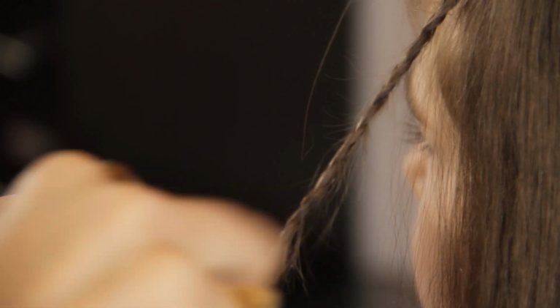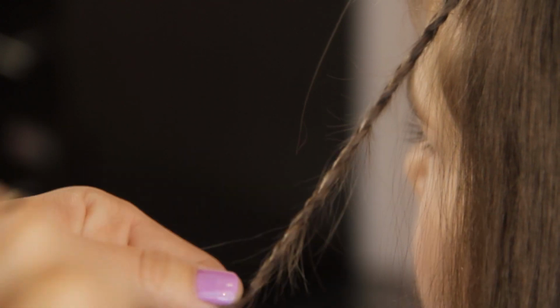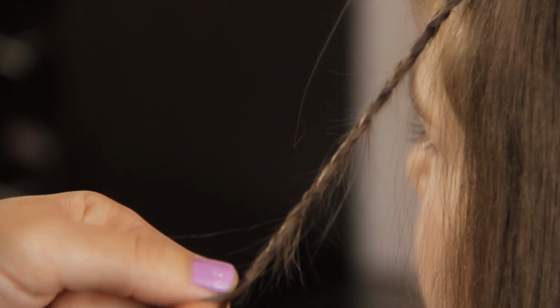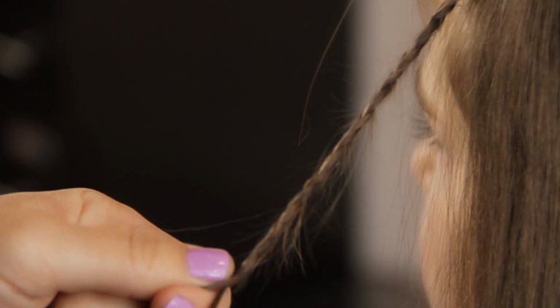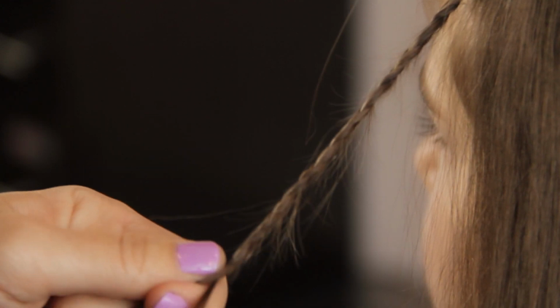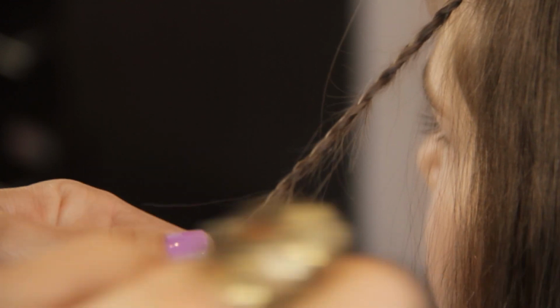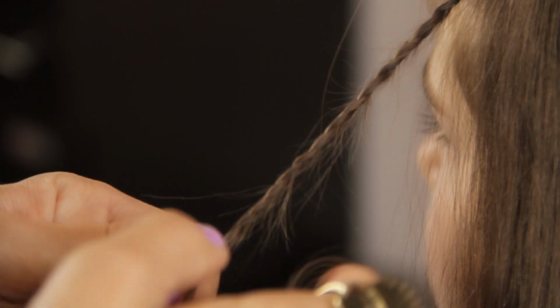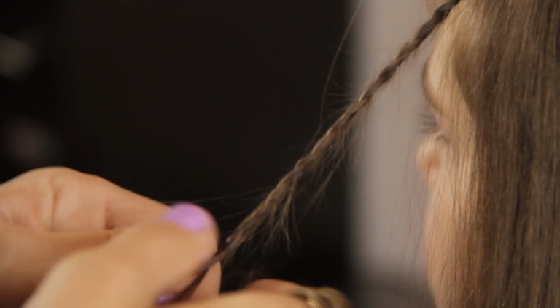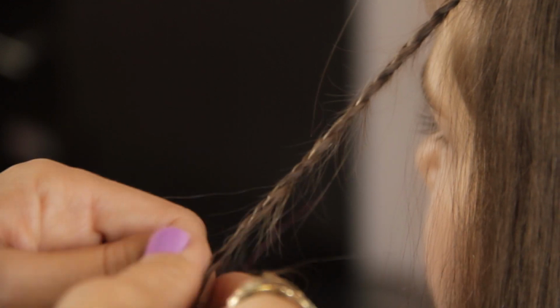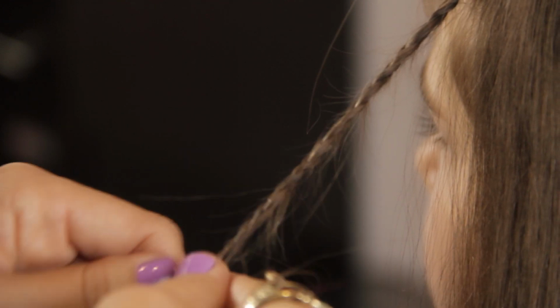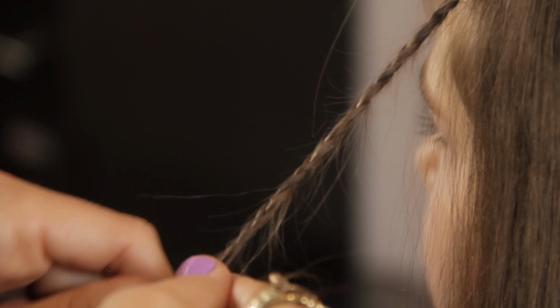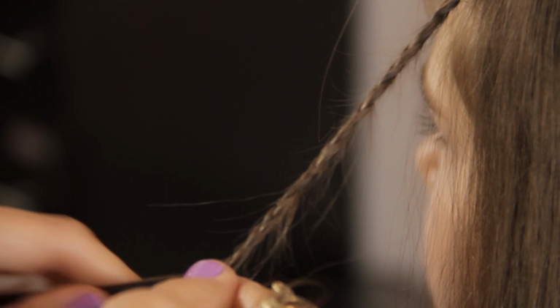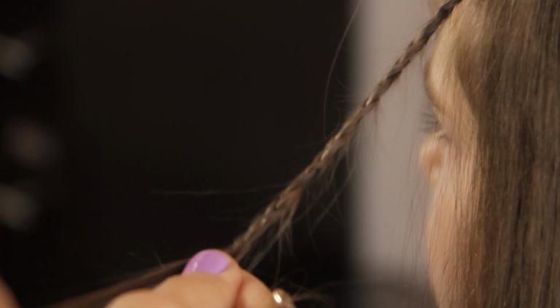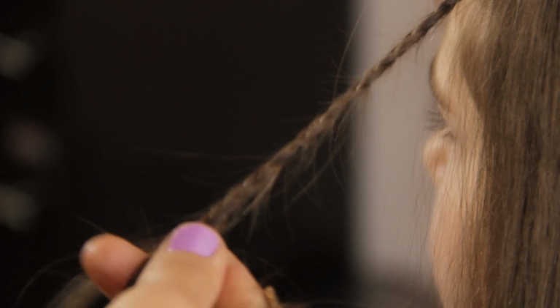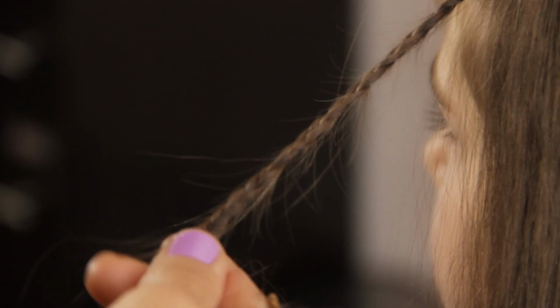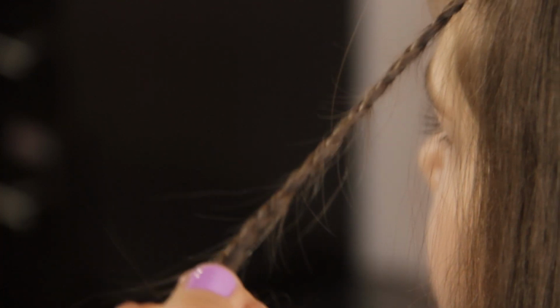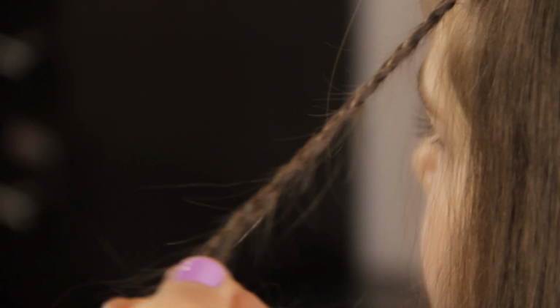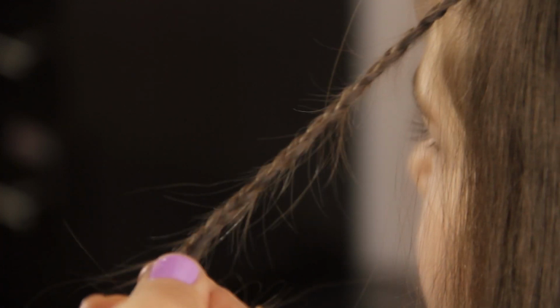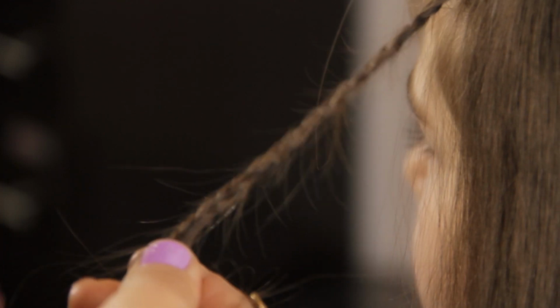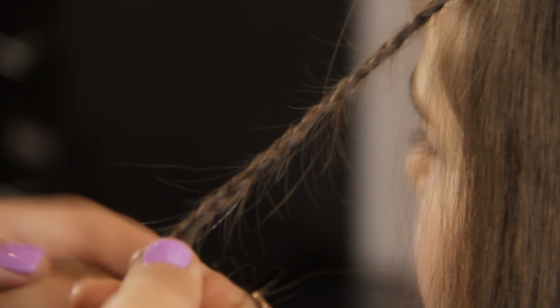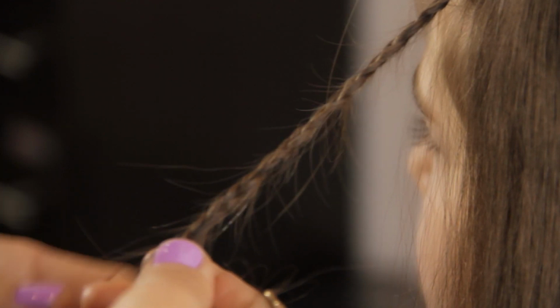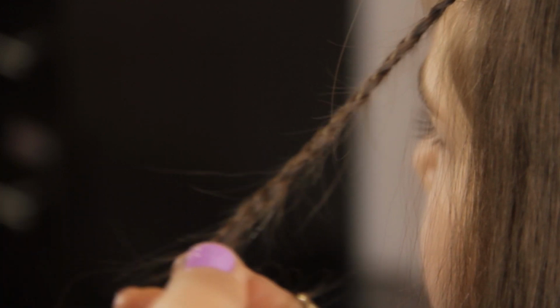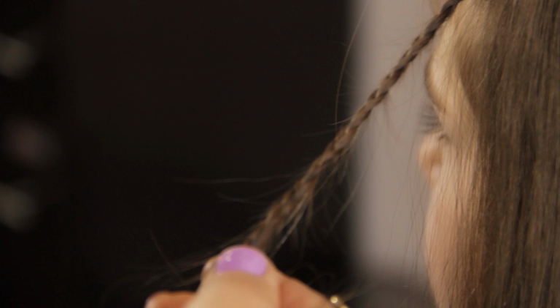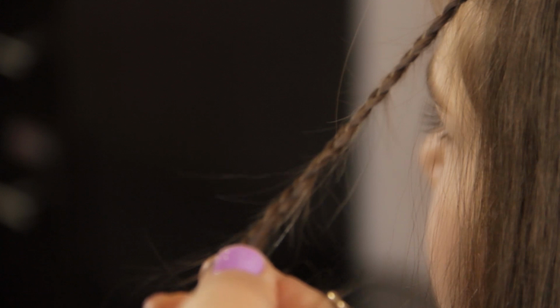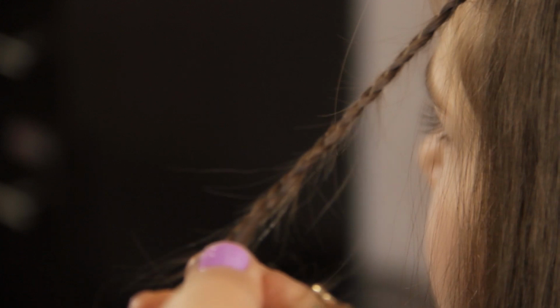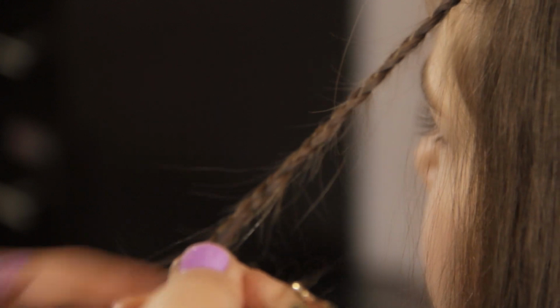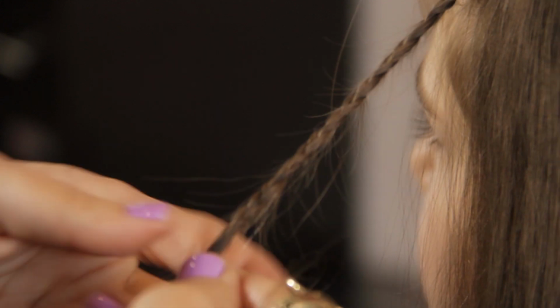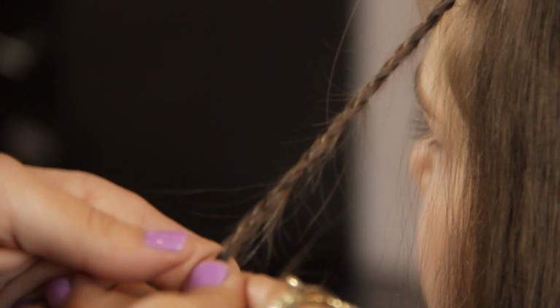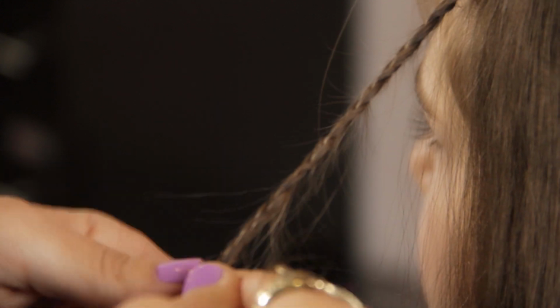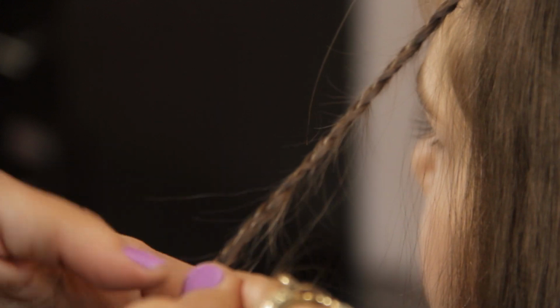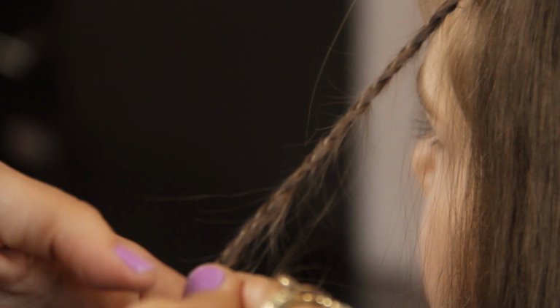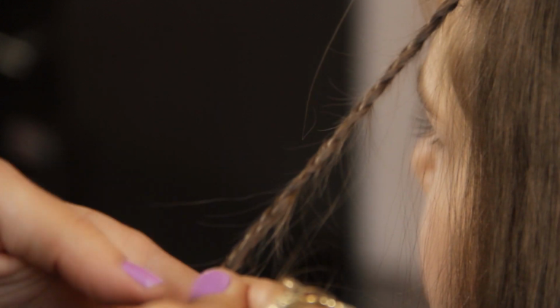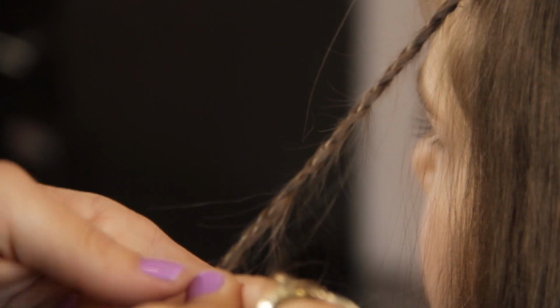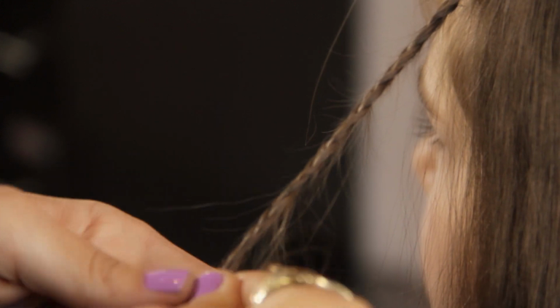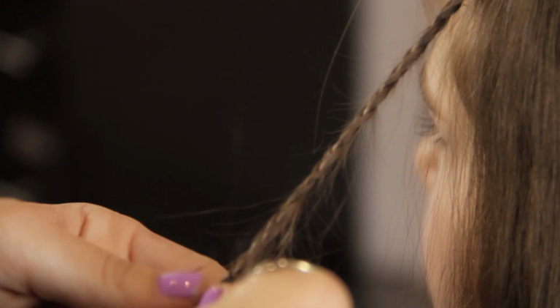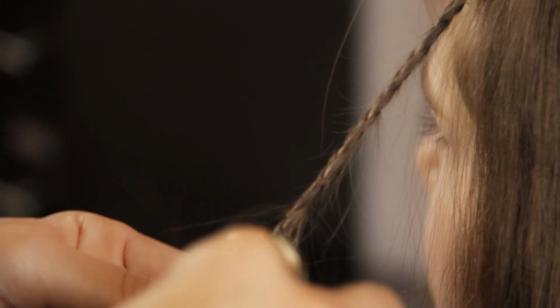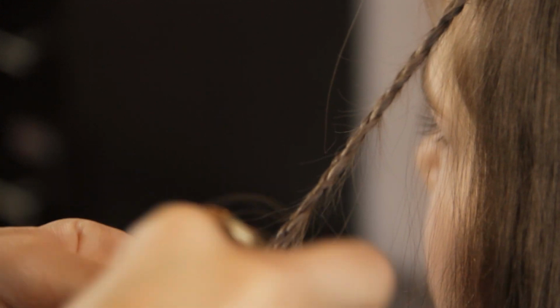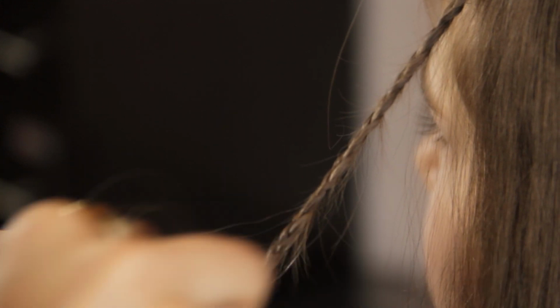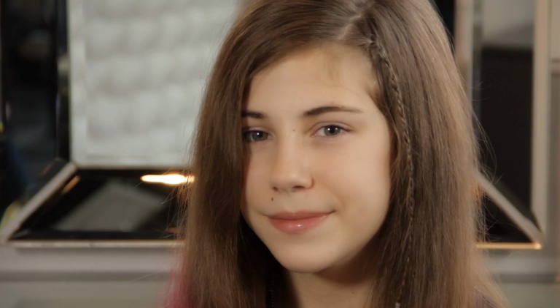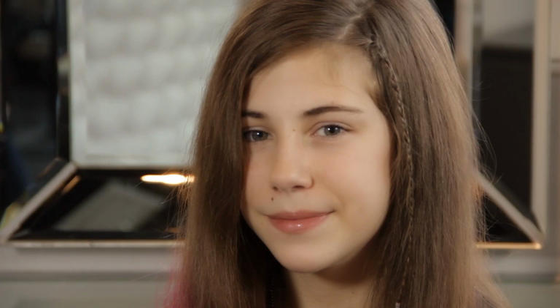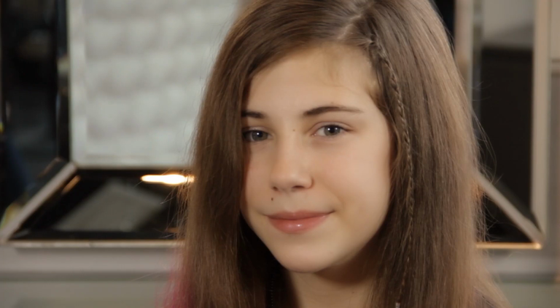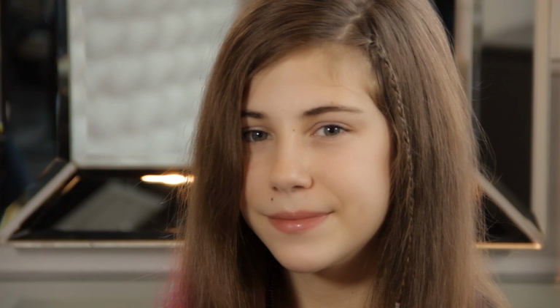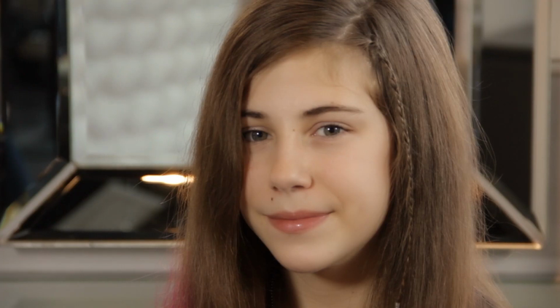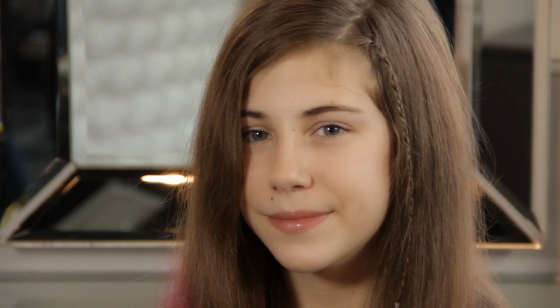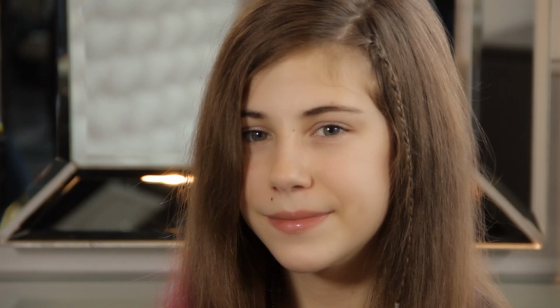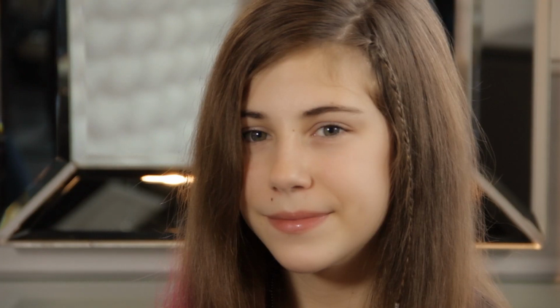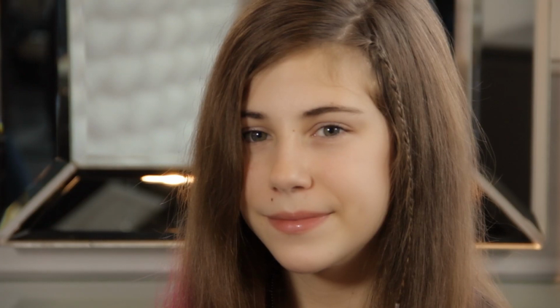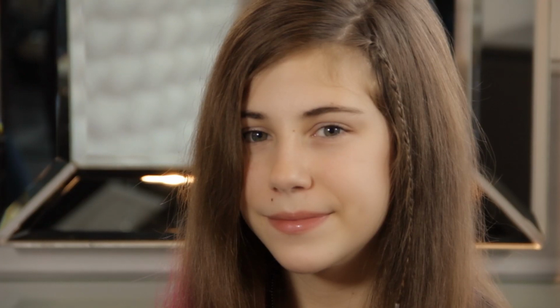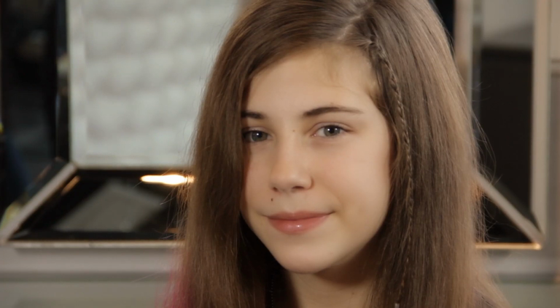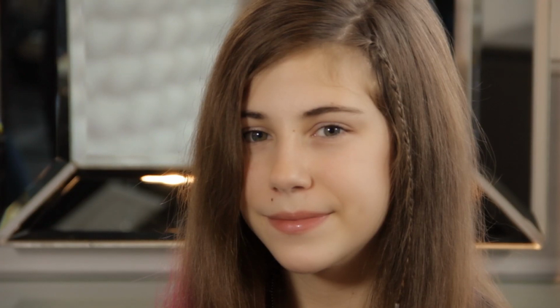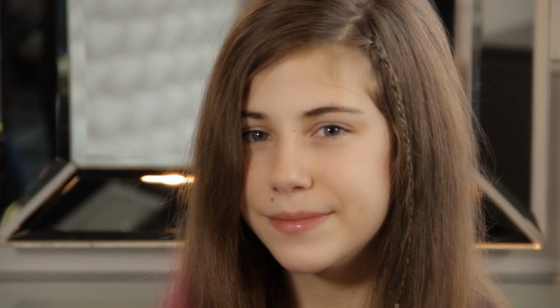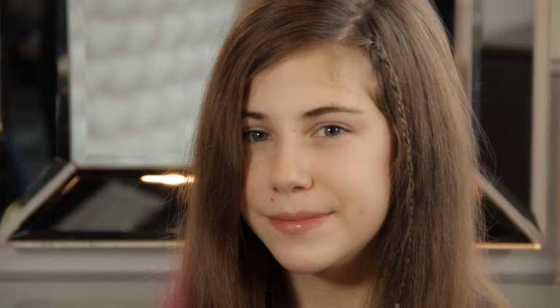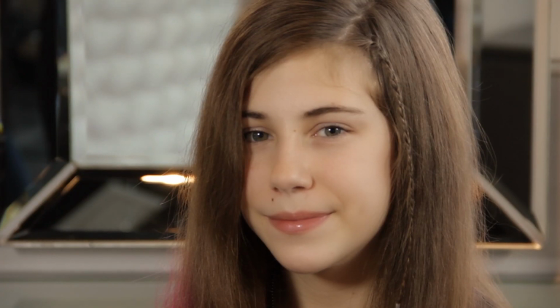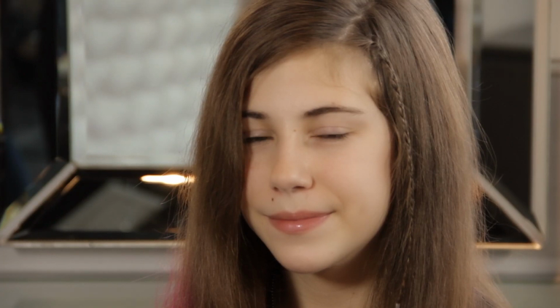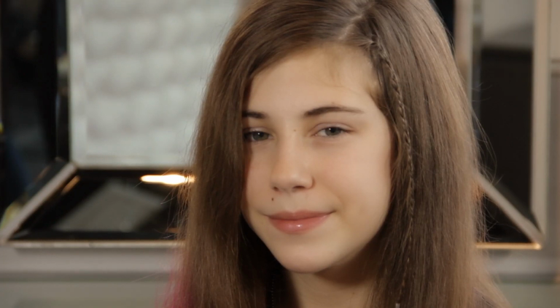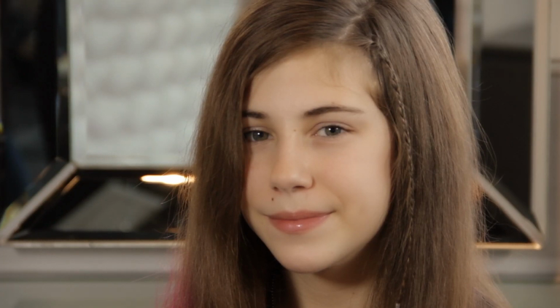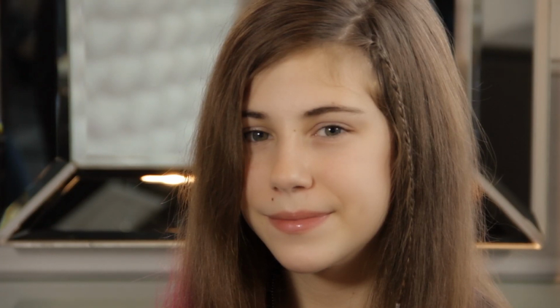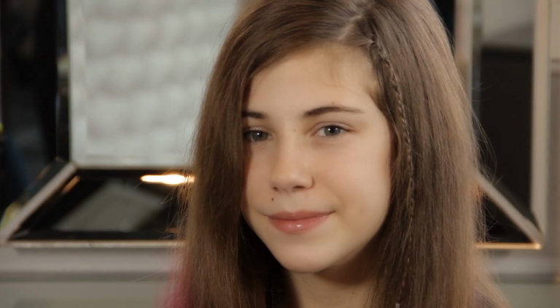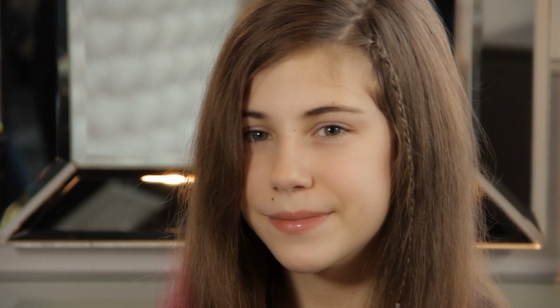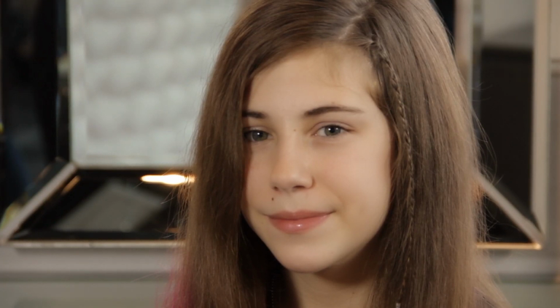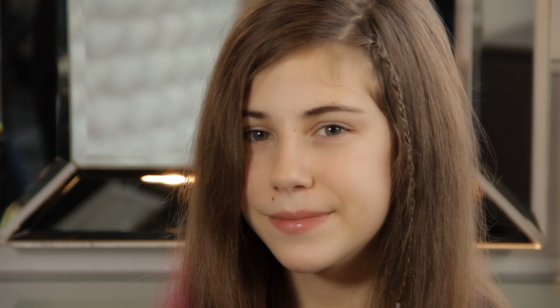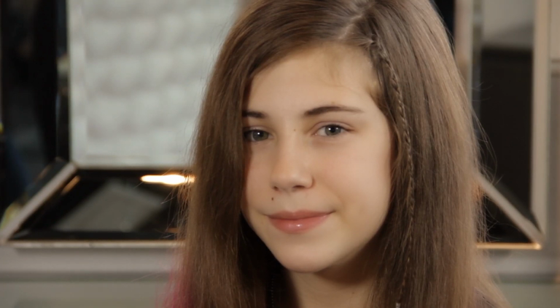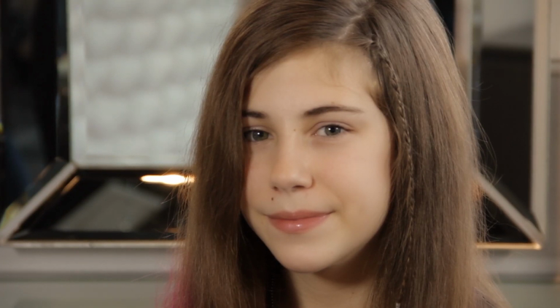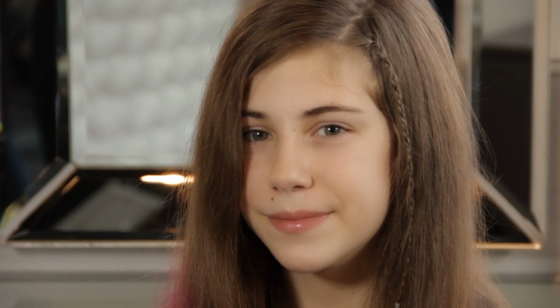You can do multiple braids for different kinds of looks, or you can do one for just a small, thin little detail to the hair.